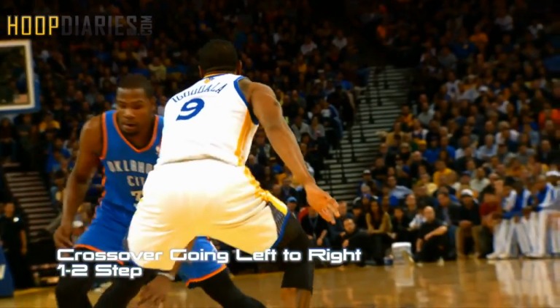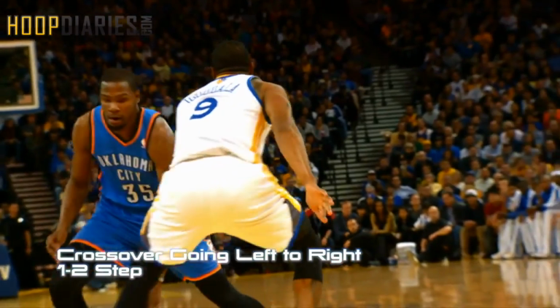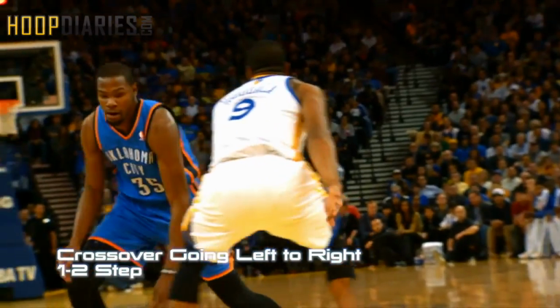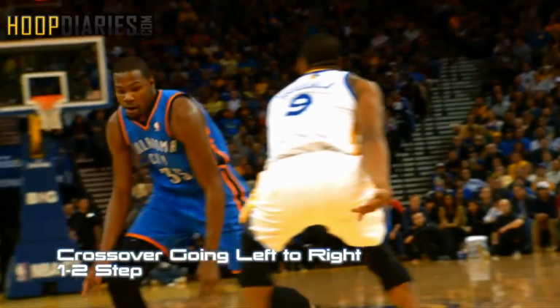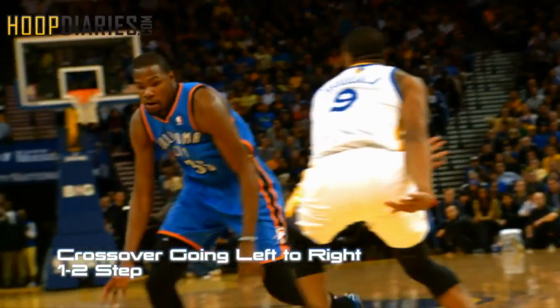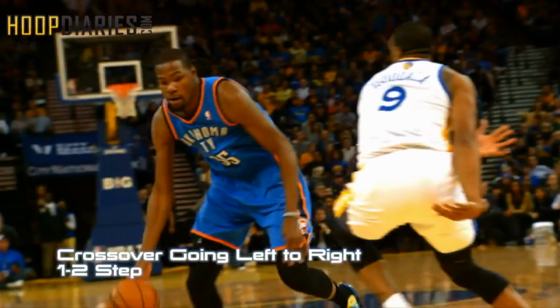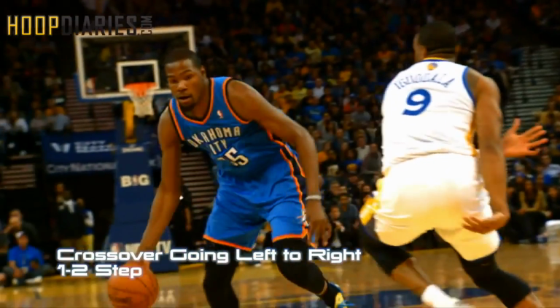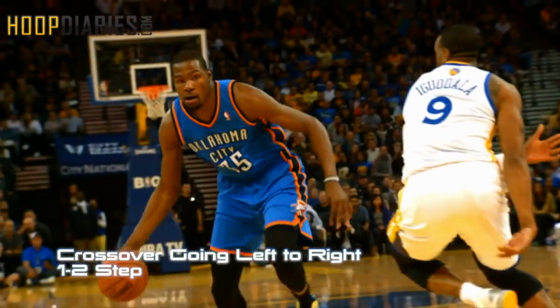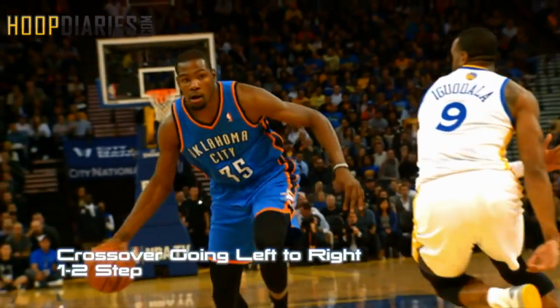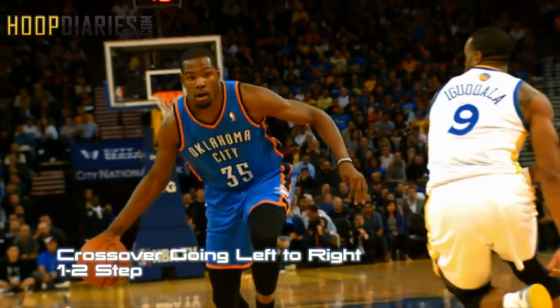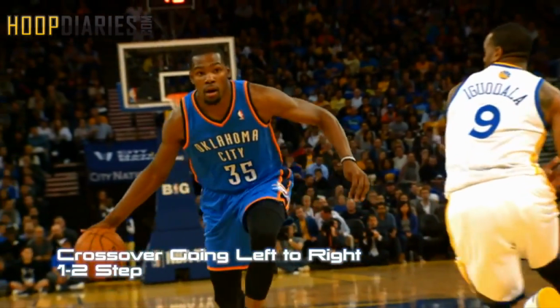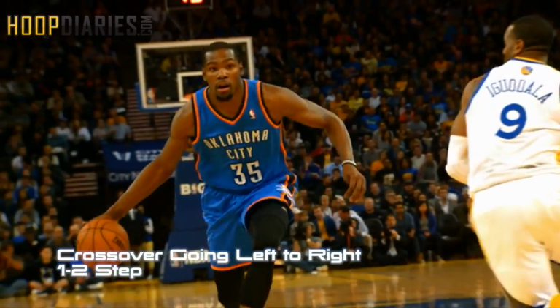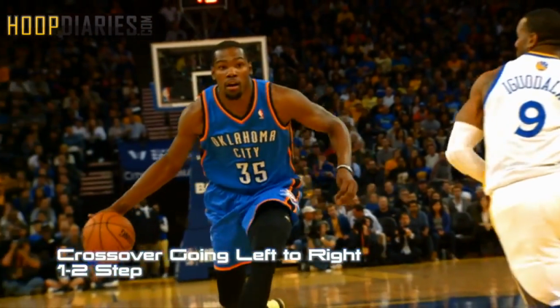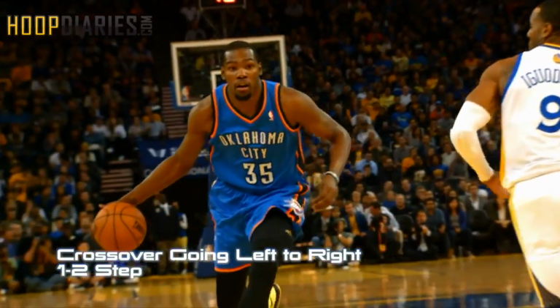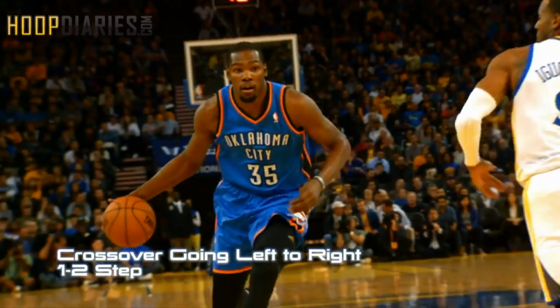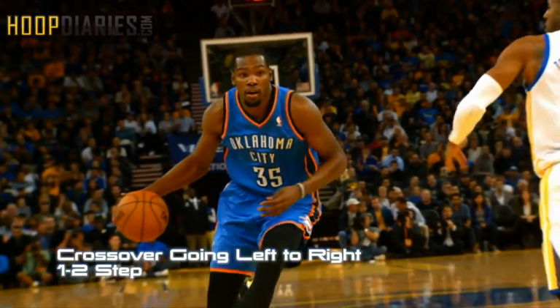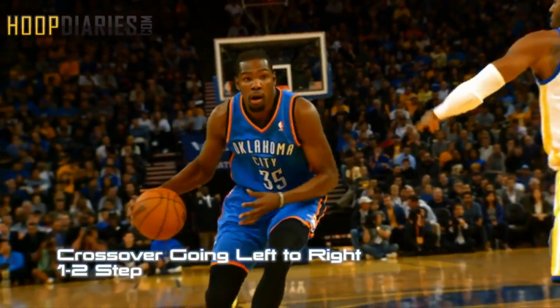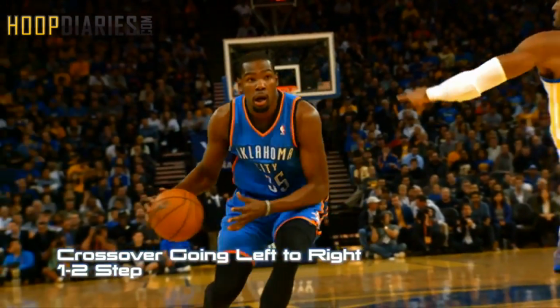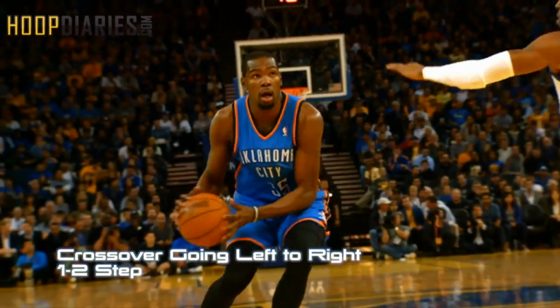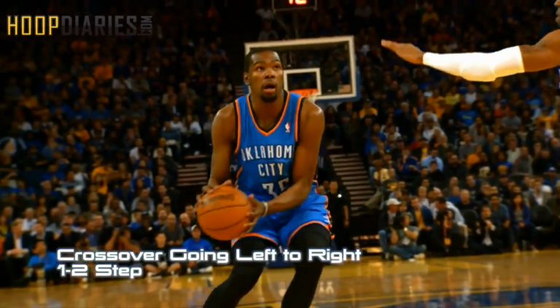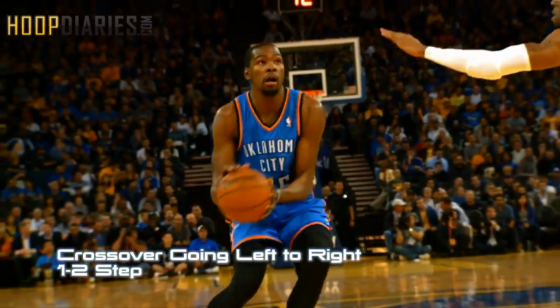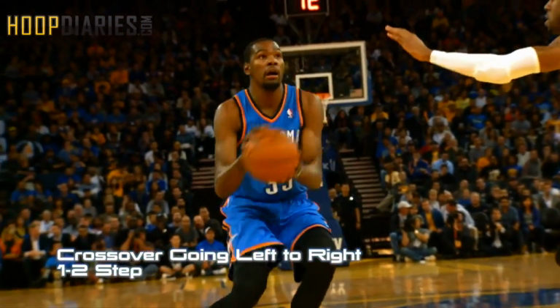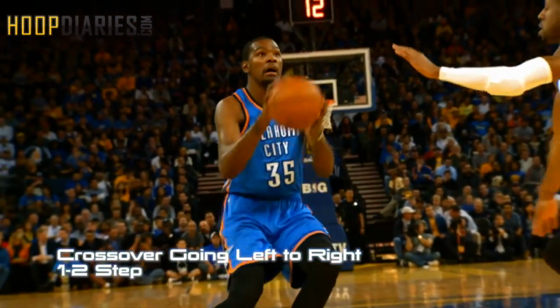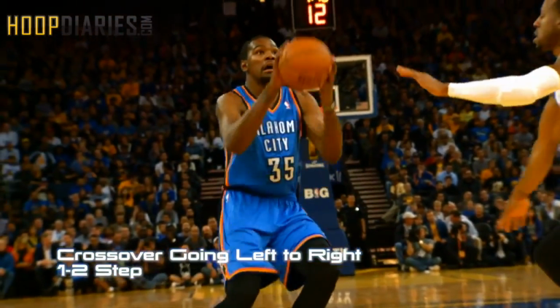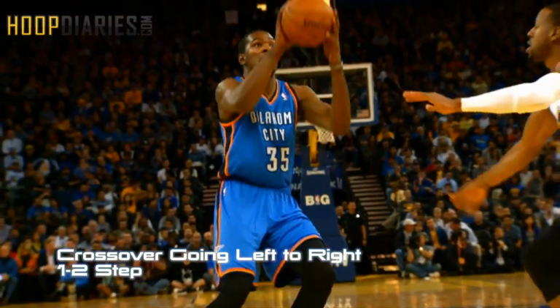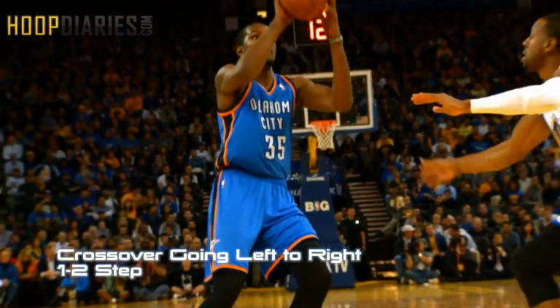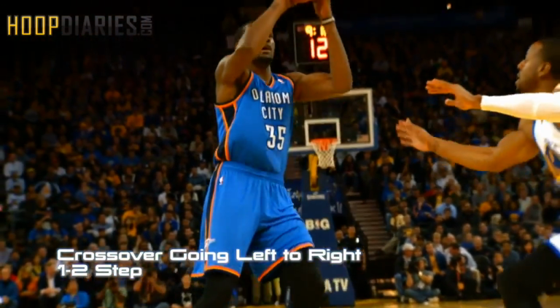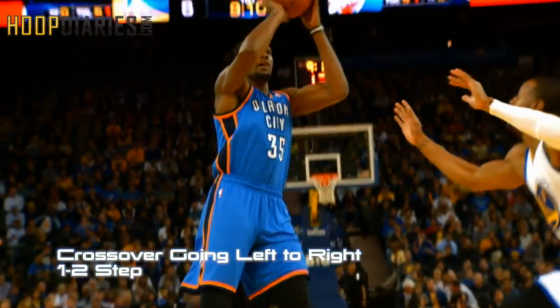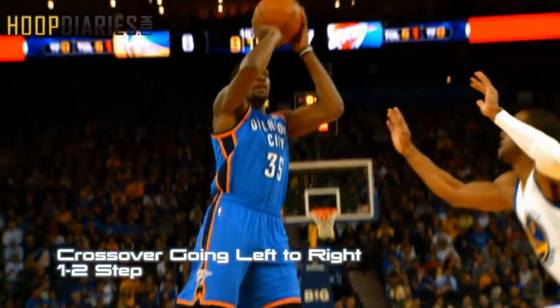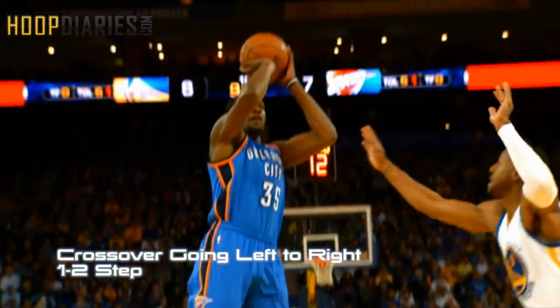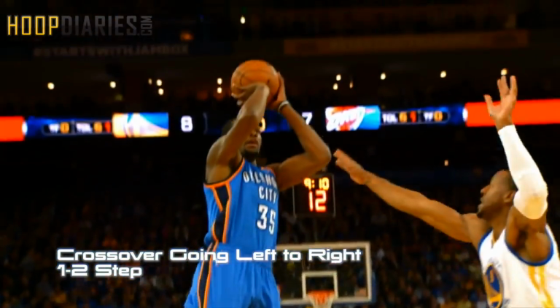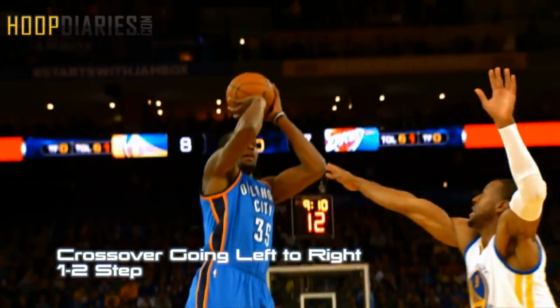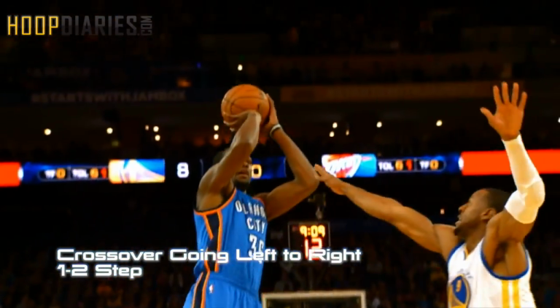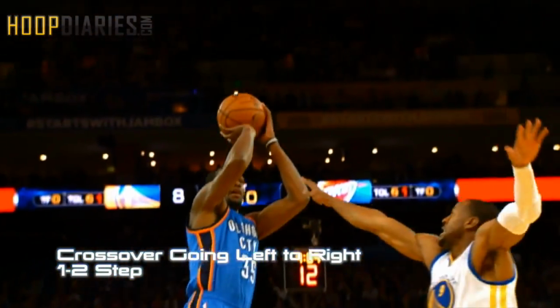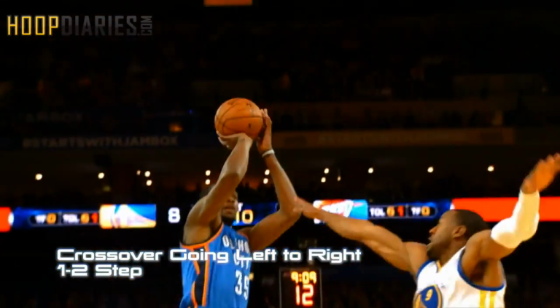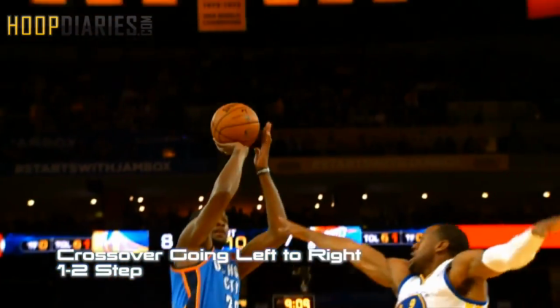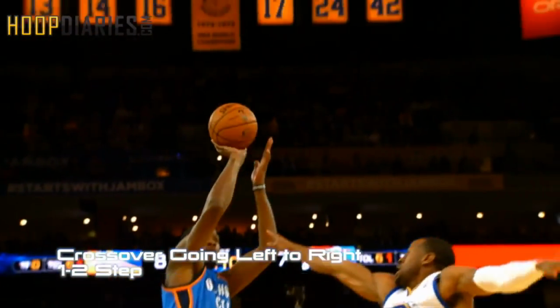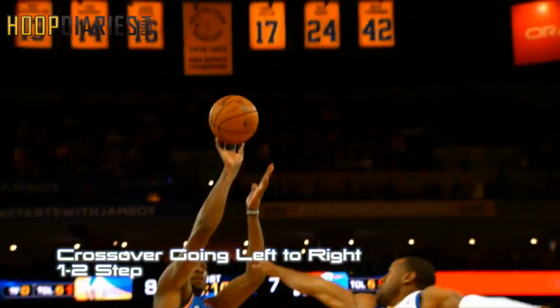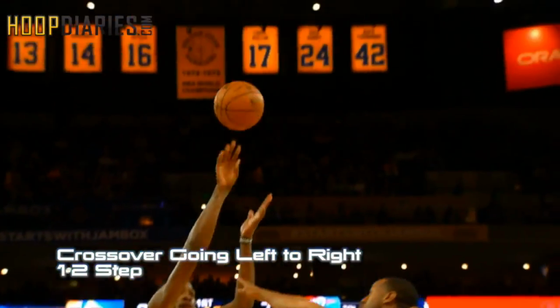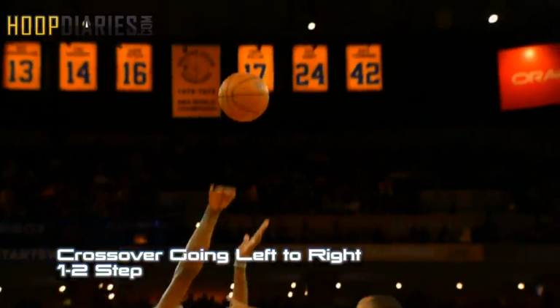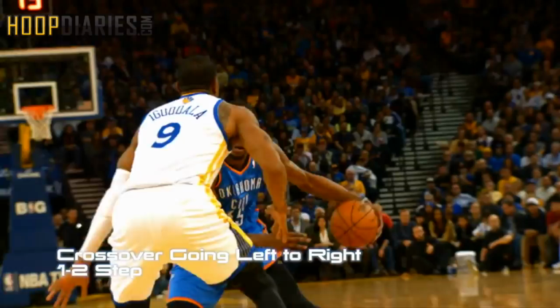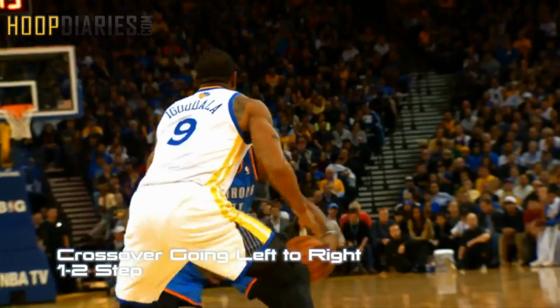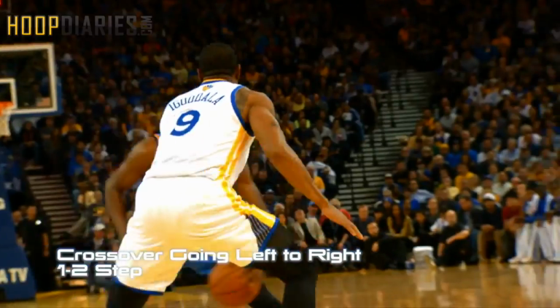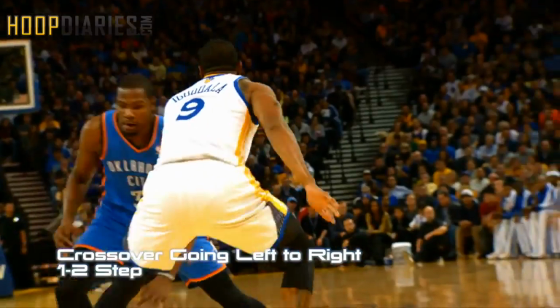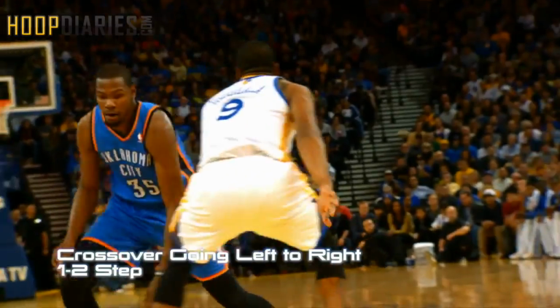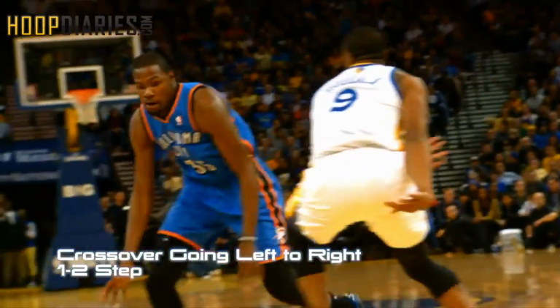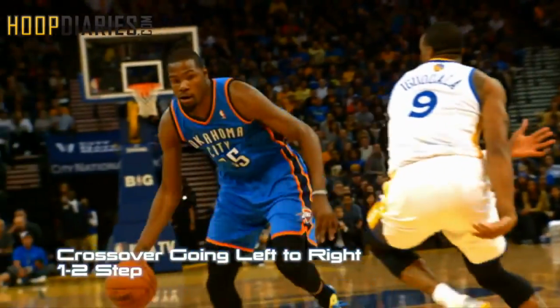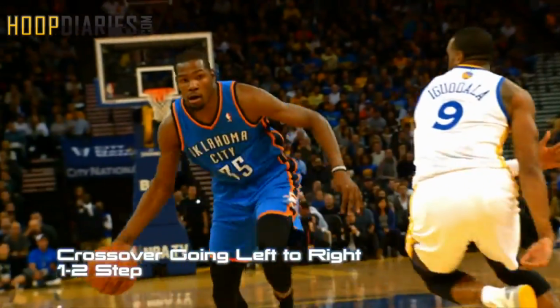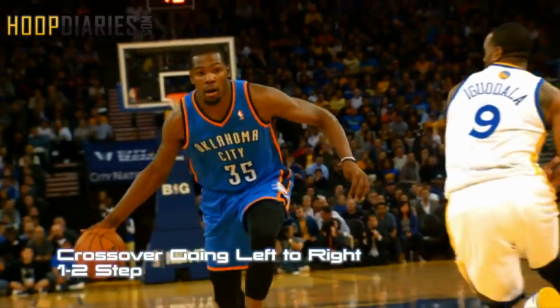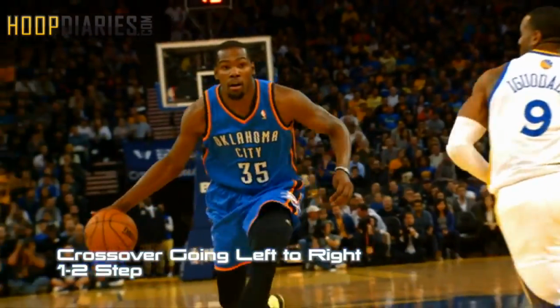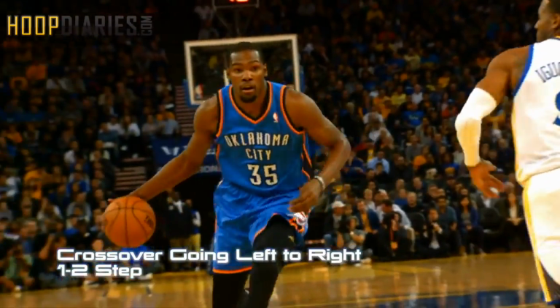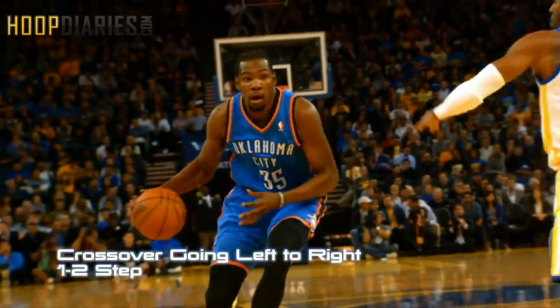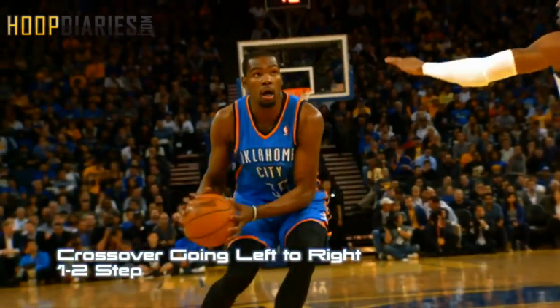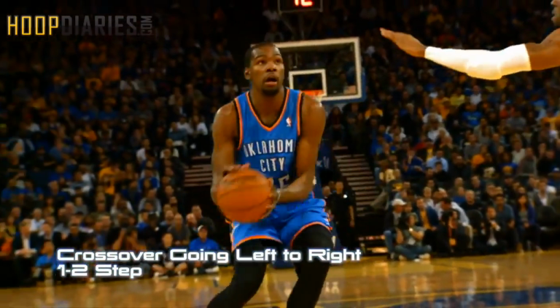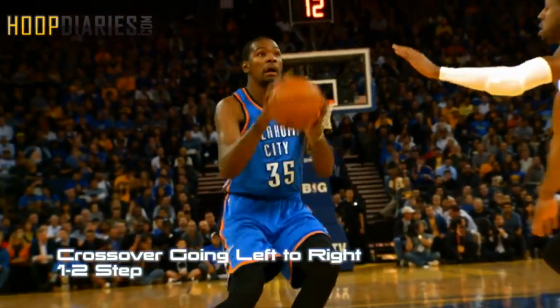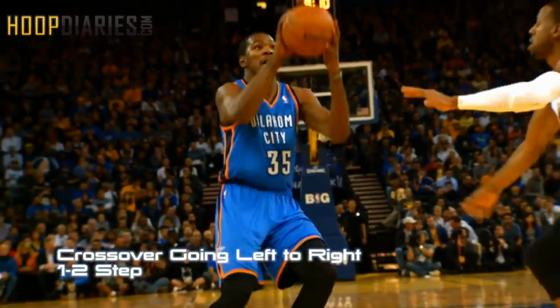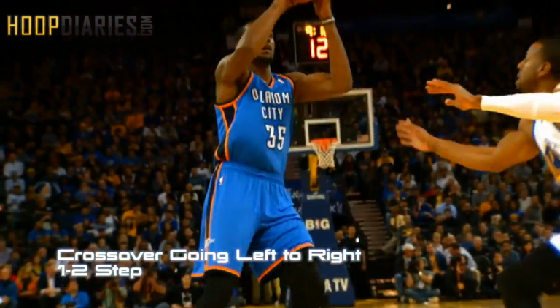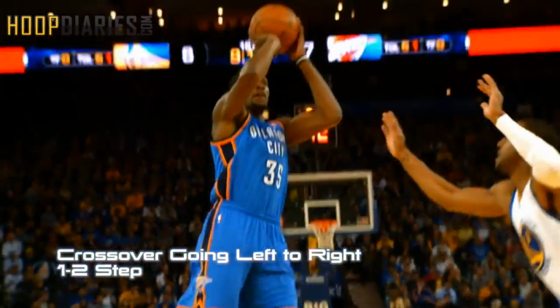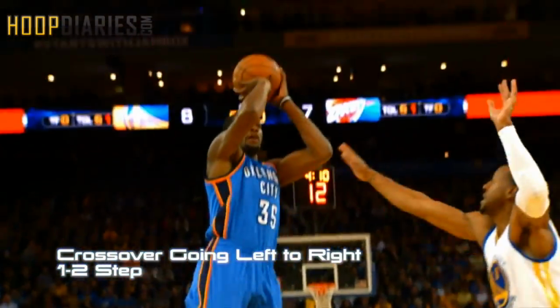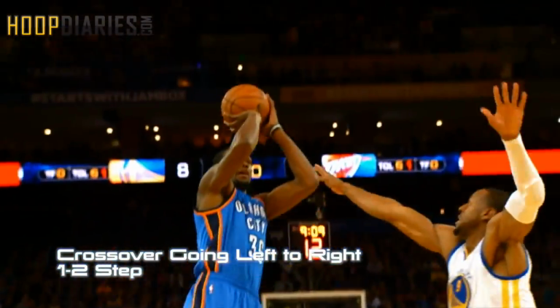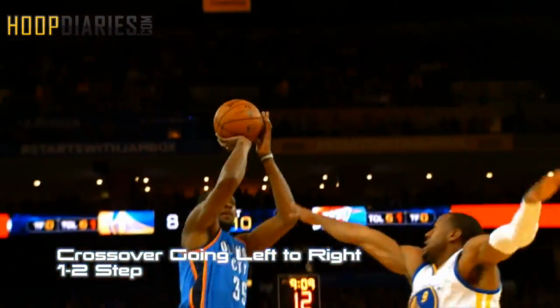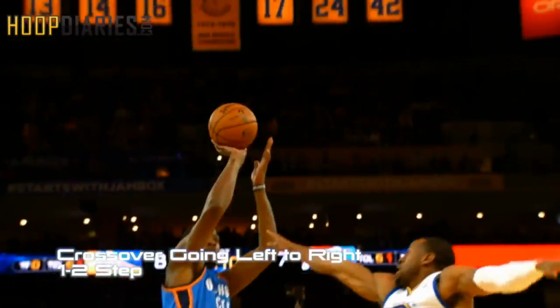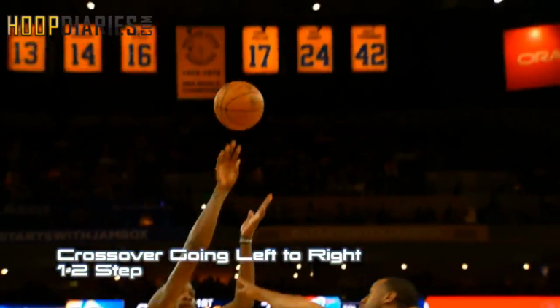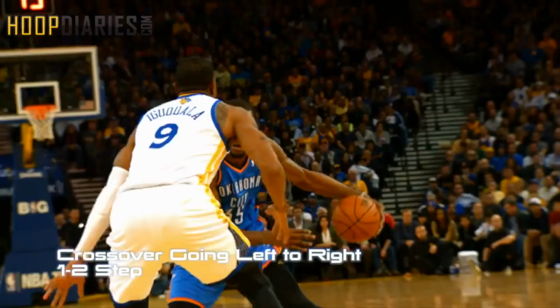In this clip we see KD going left to right with a one-two step. This gives him the rhythm to get right into his jumper. One-two, hop.